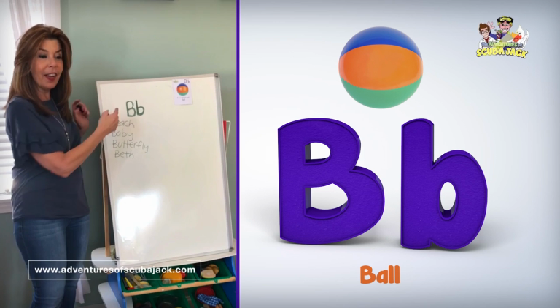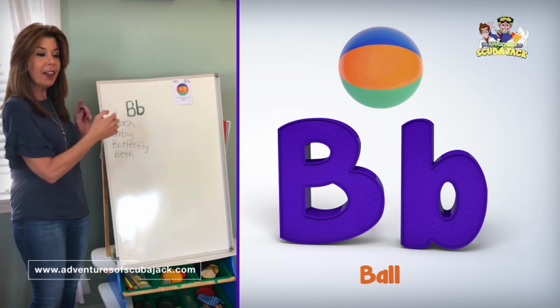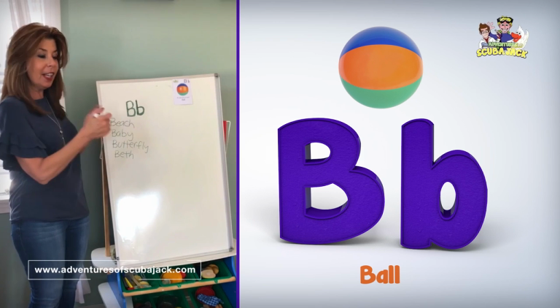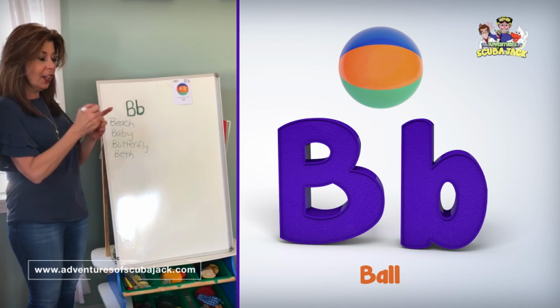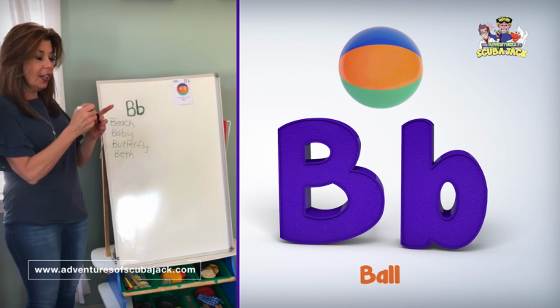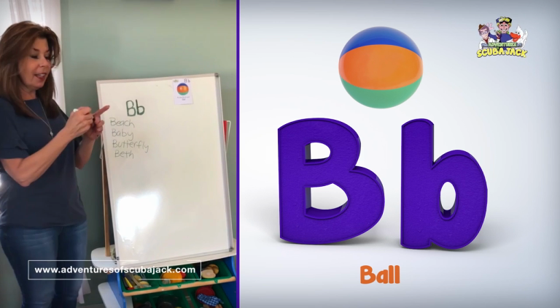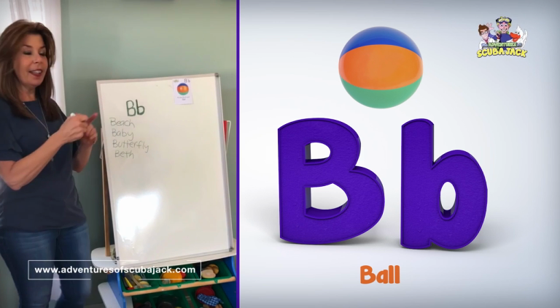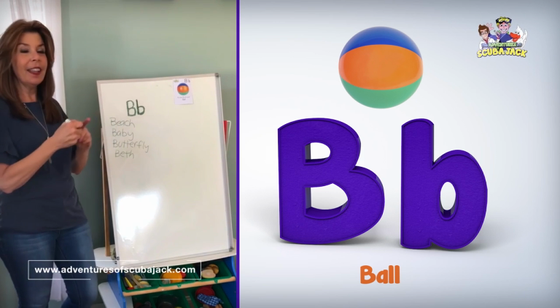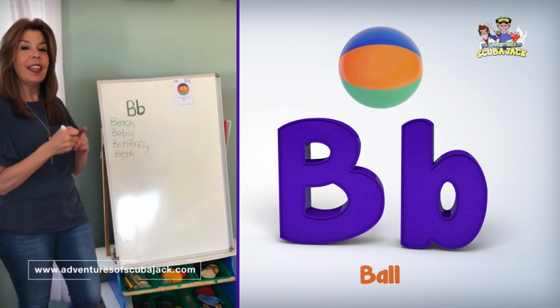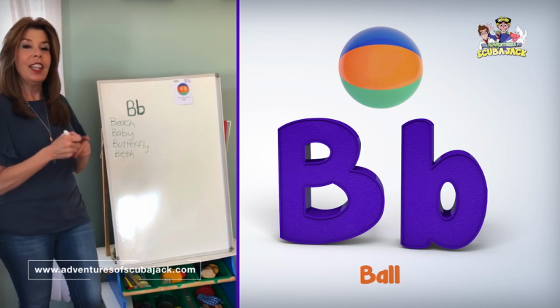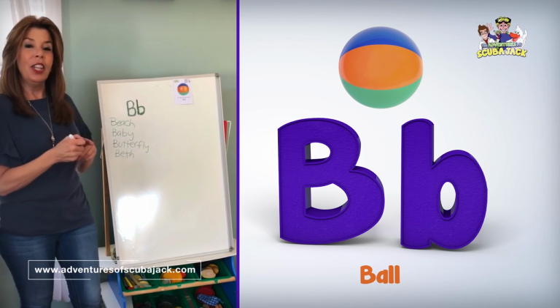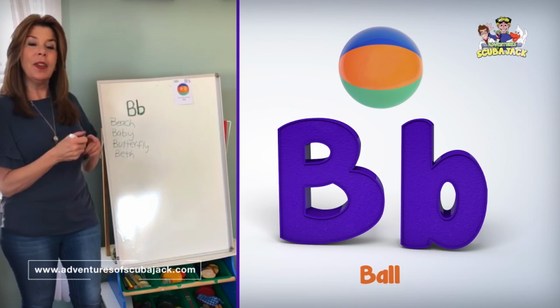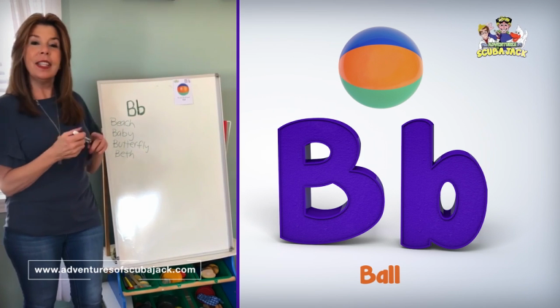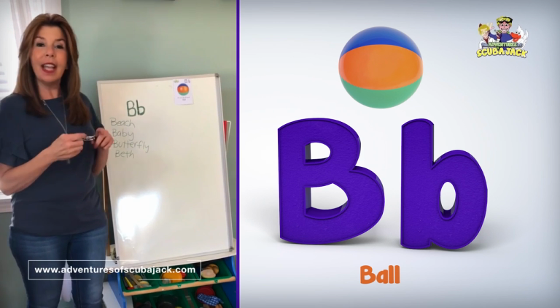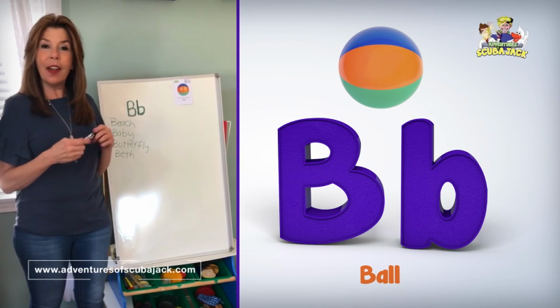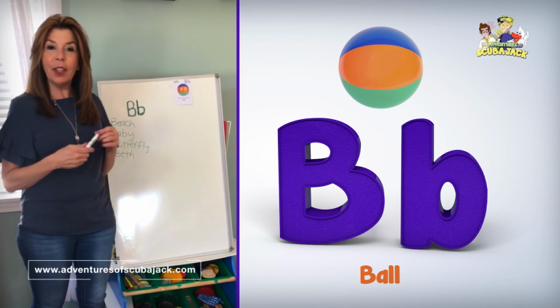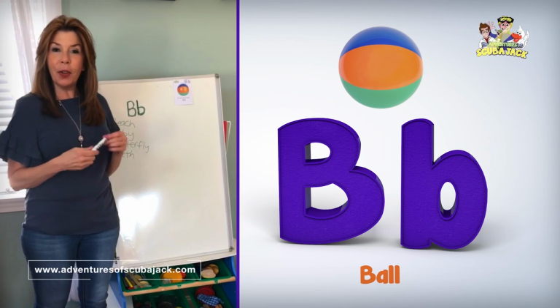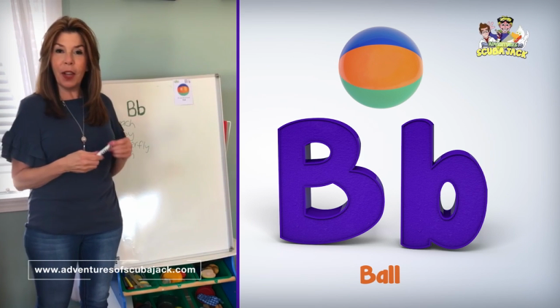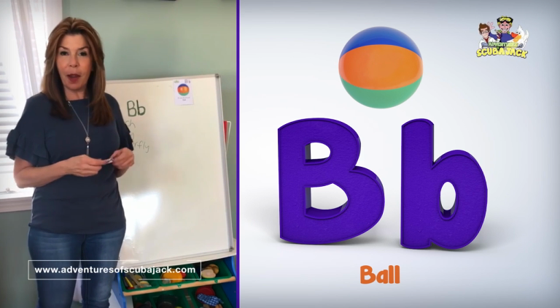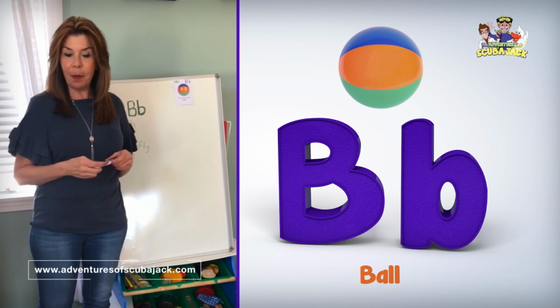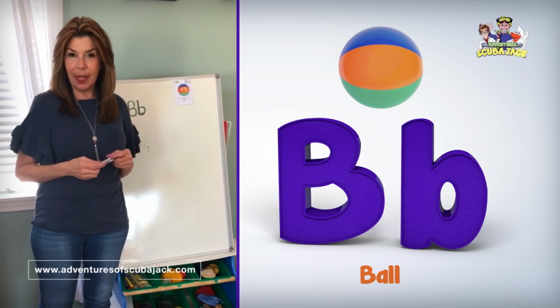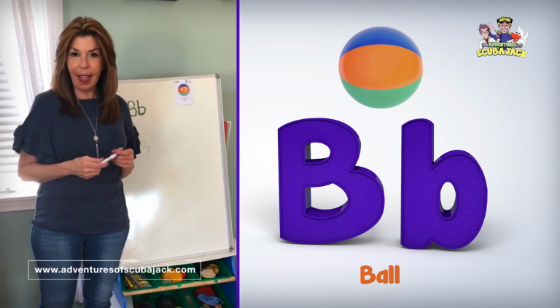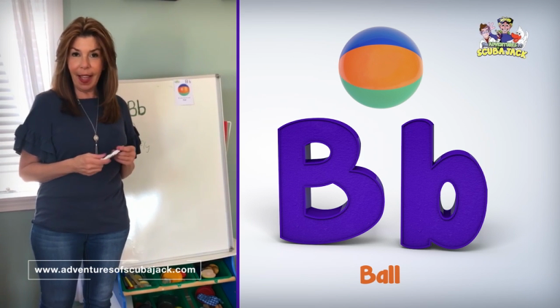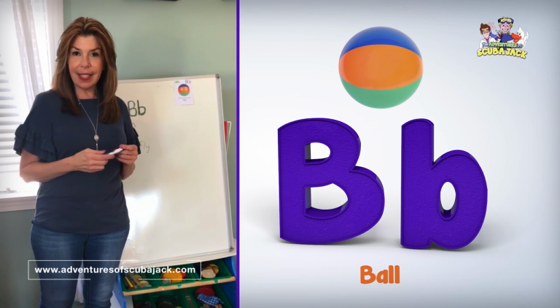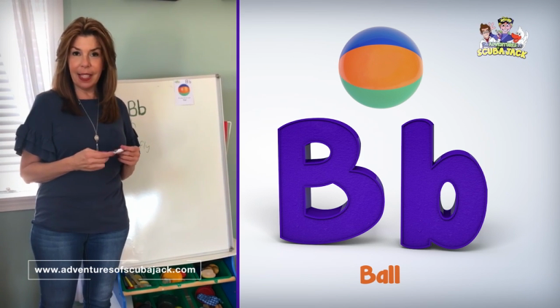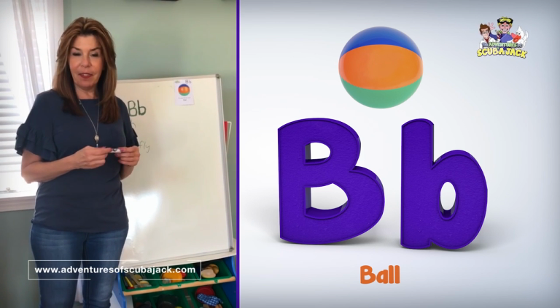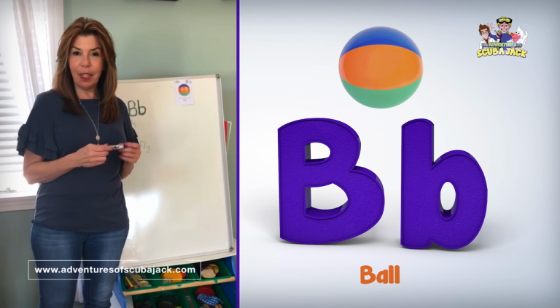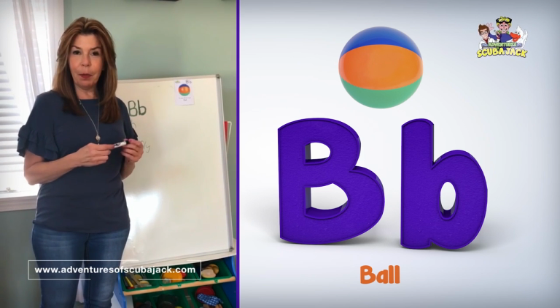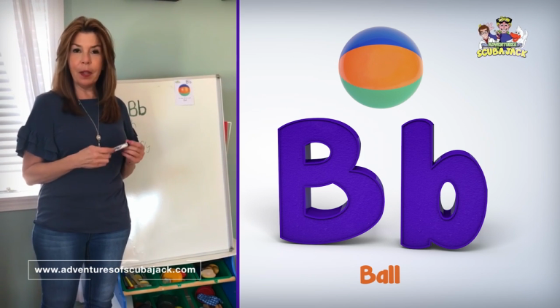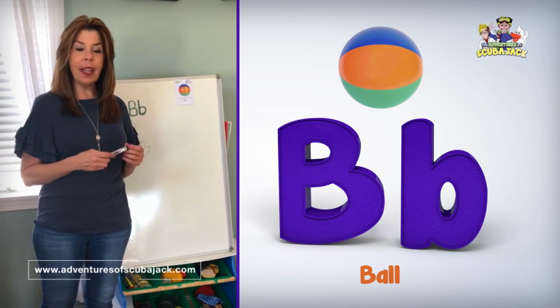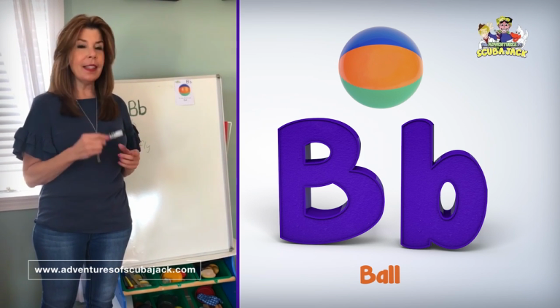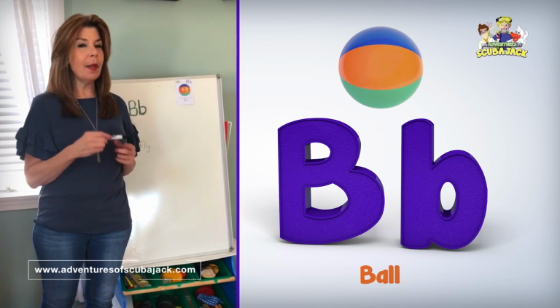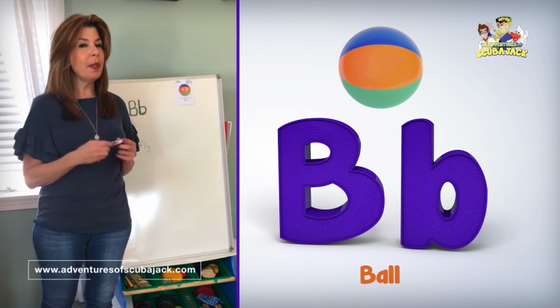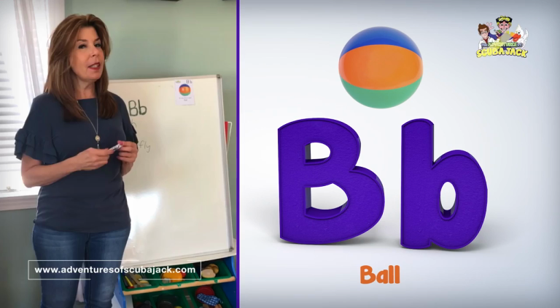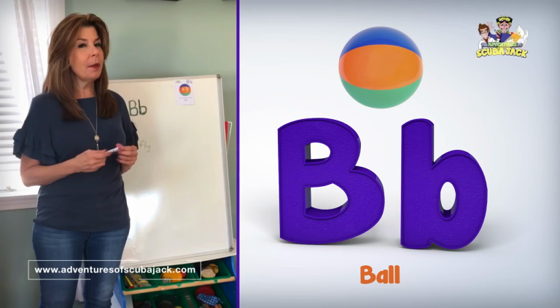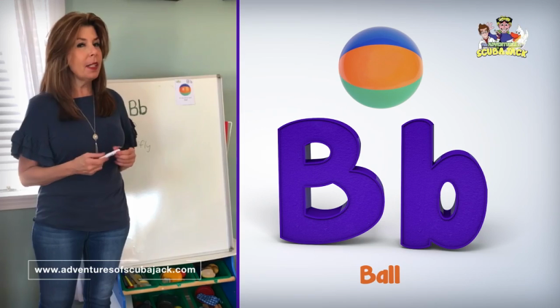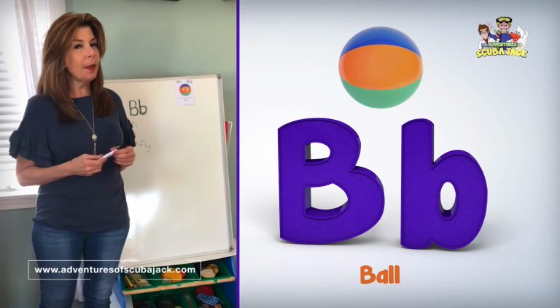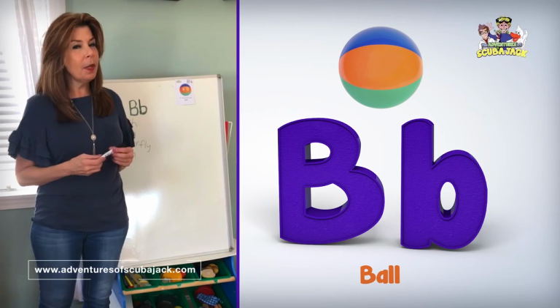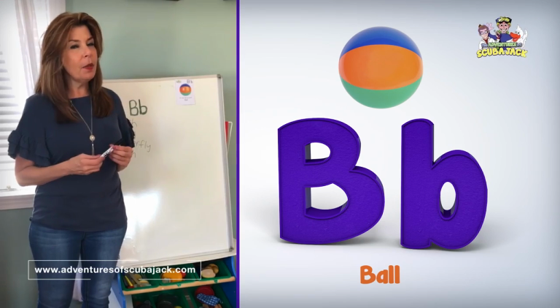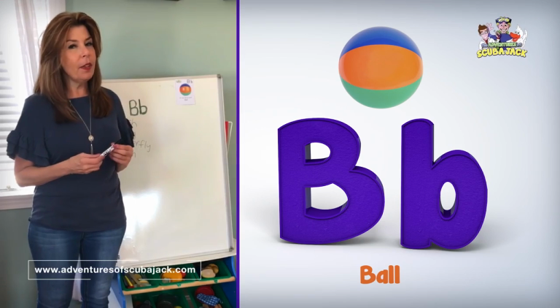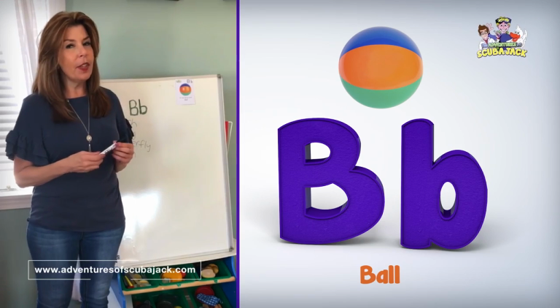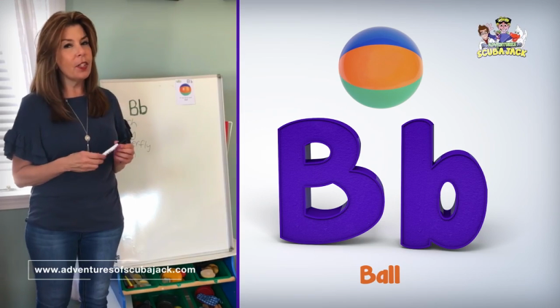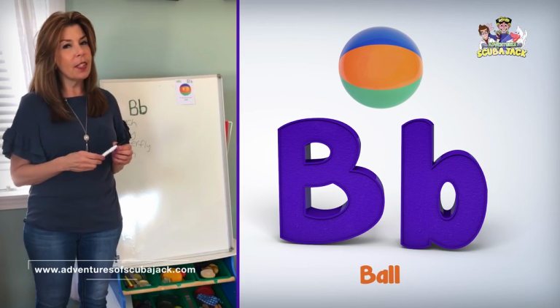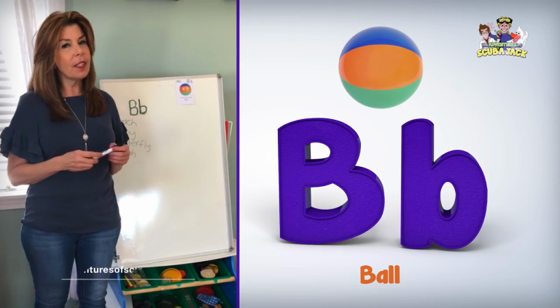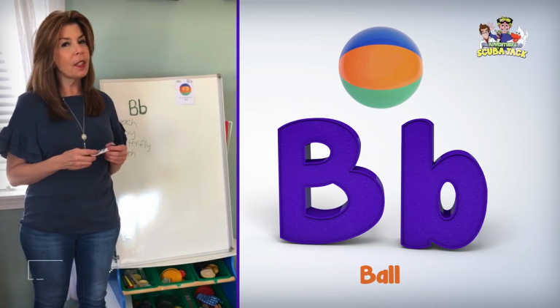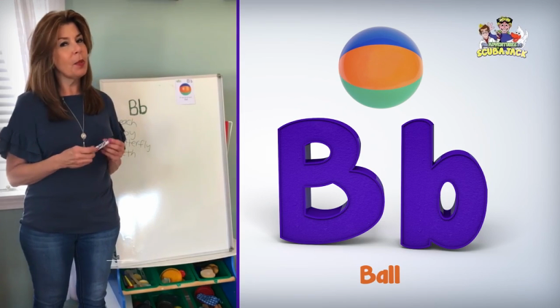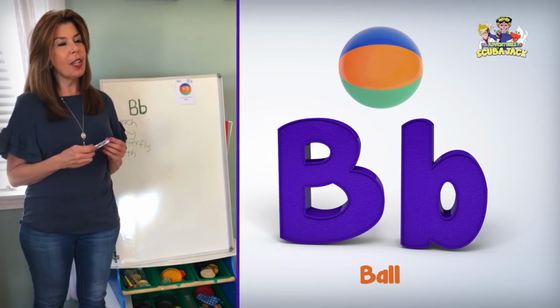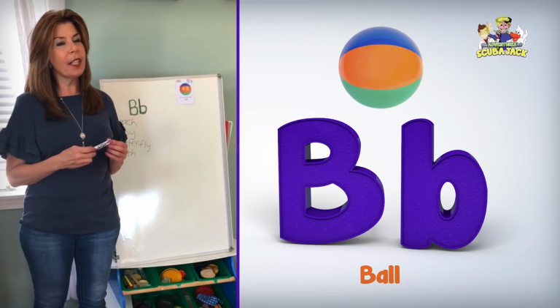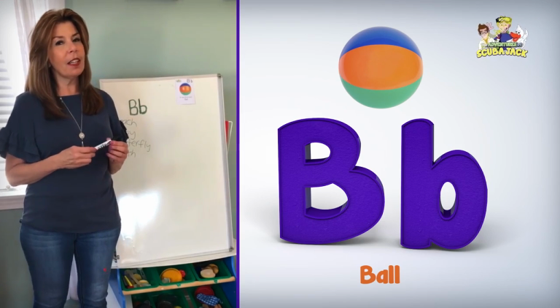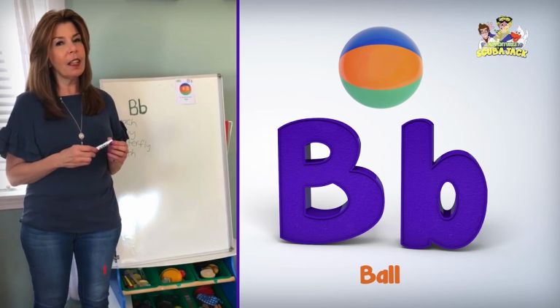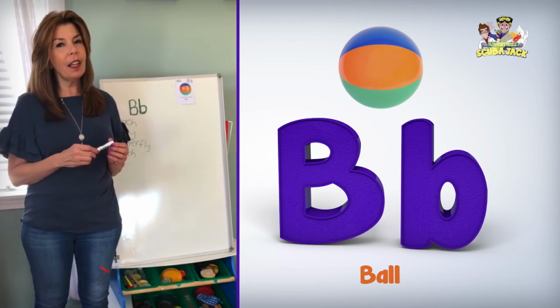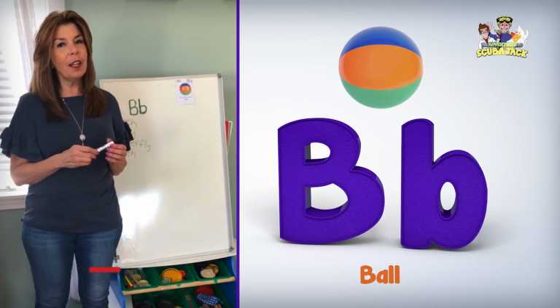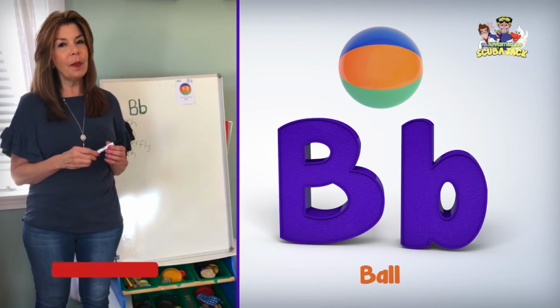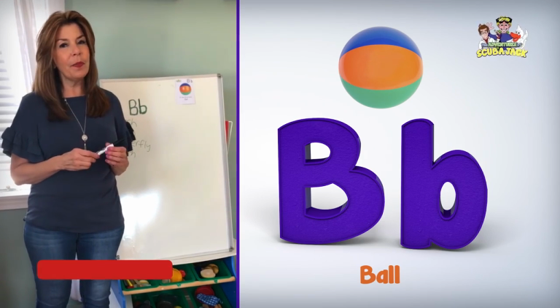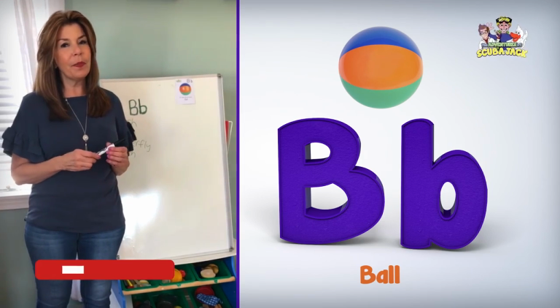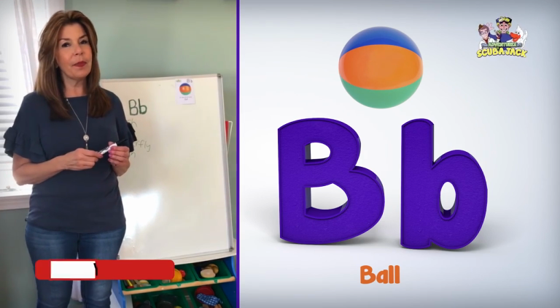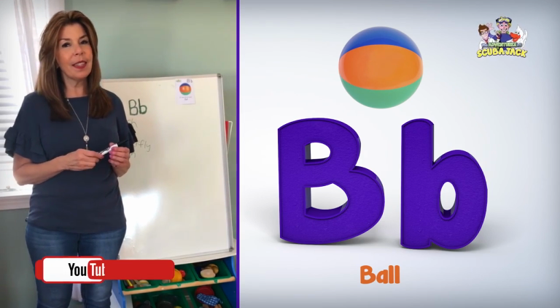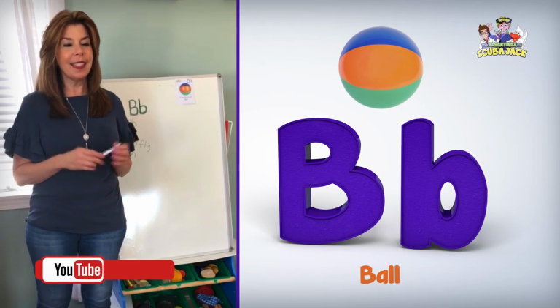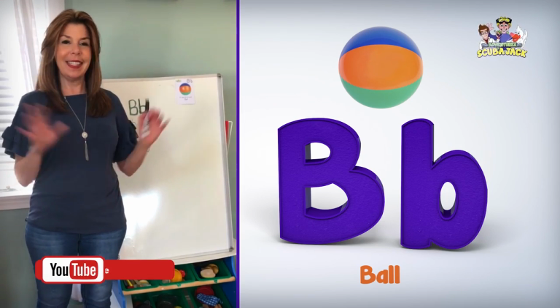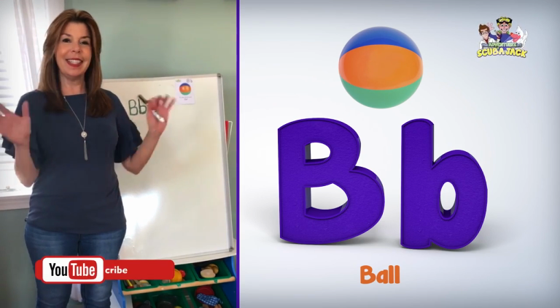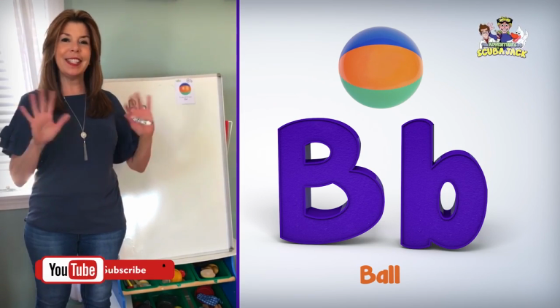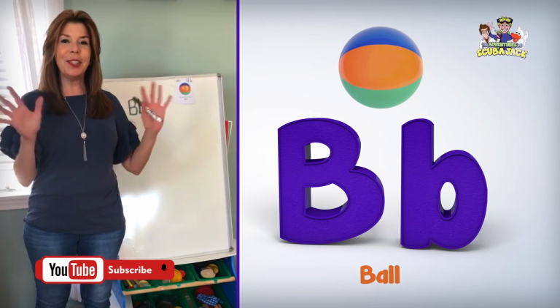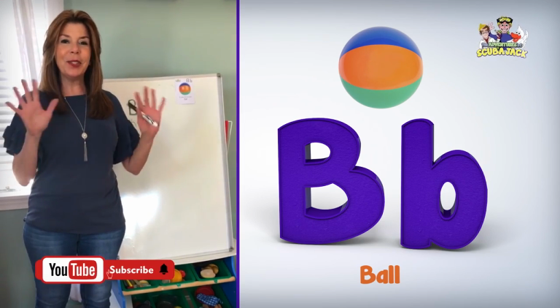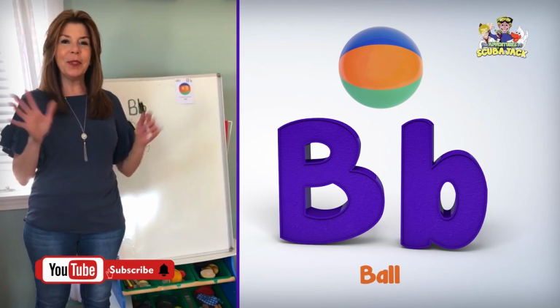You can download our B activity book at www.adventuresofscubajack.com. See you soon.